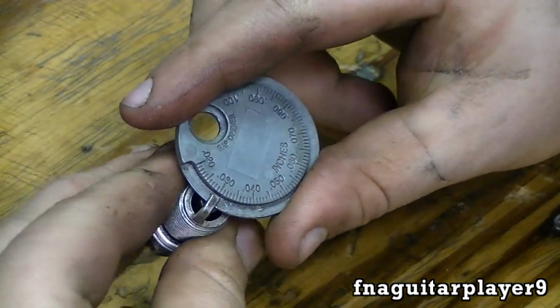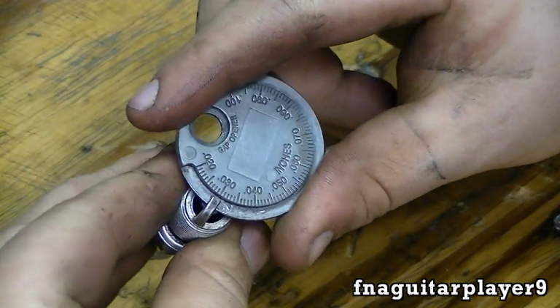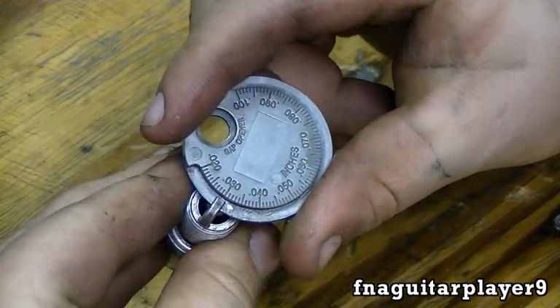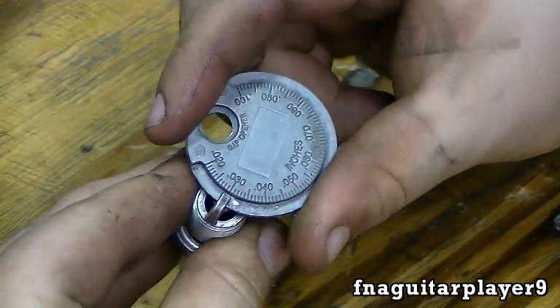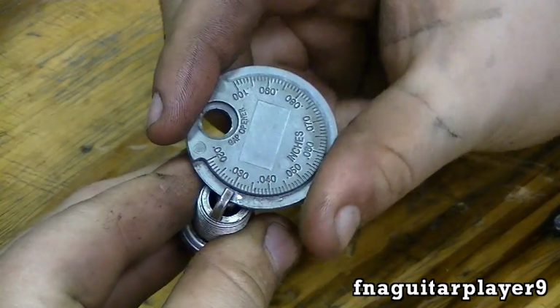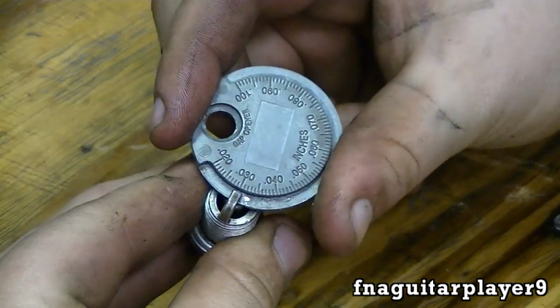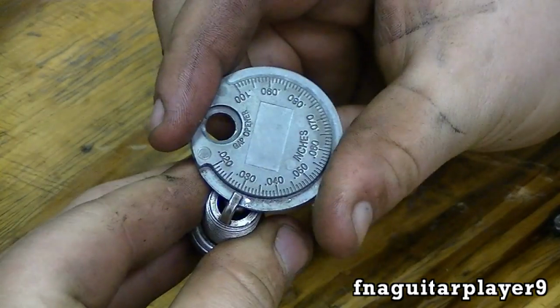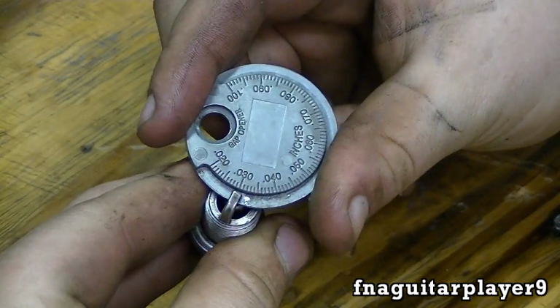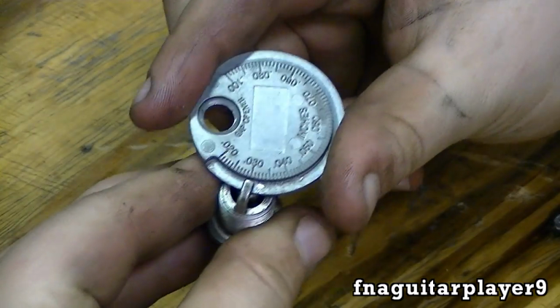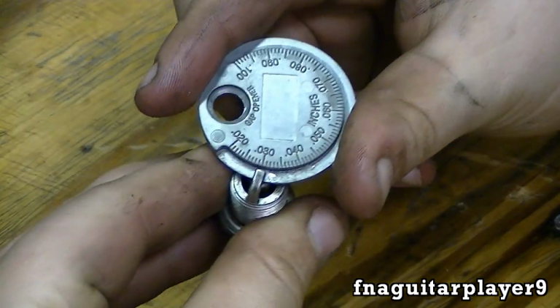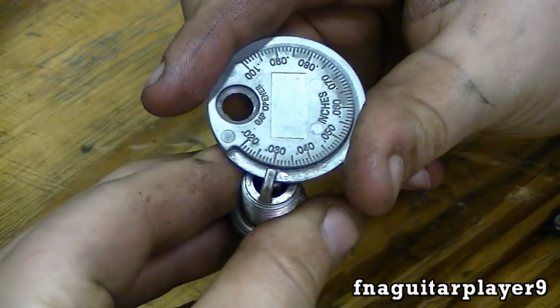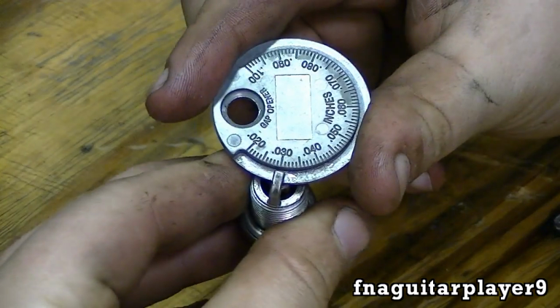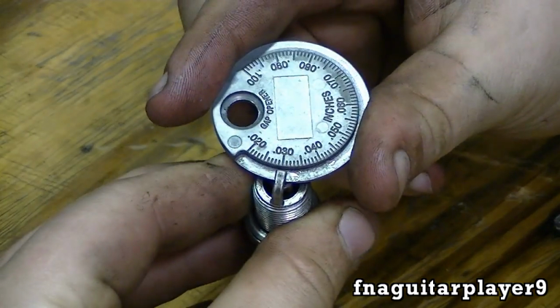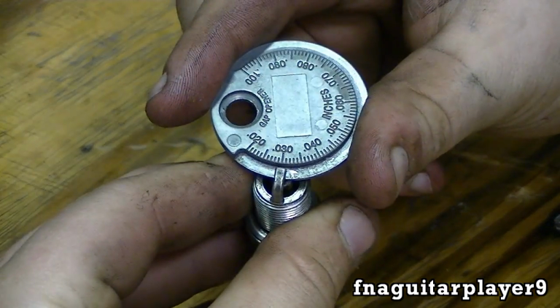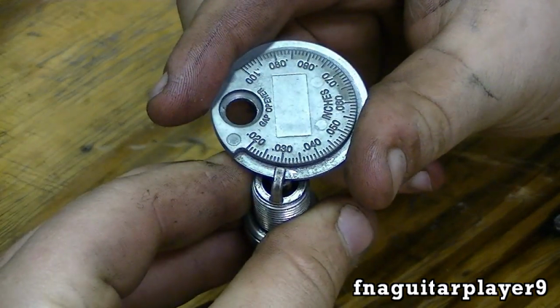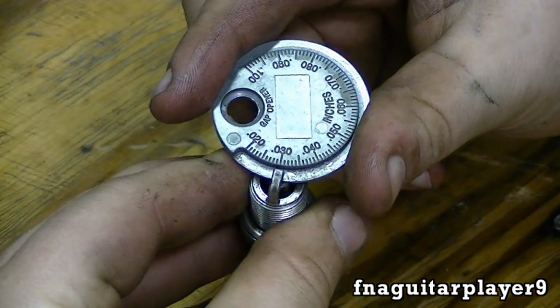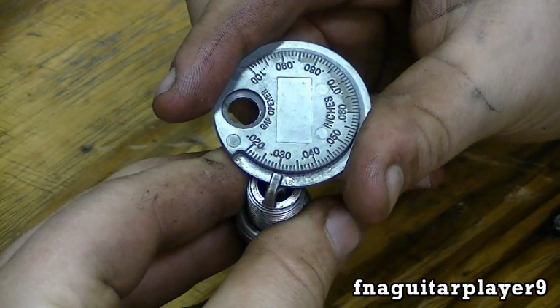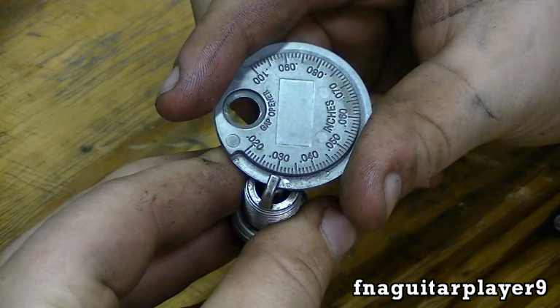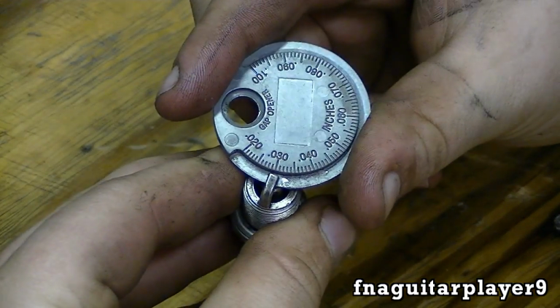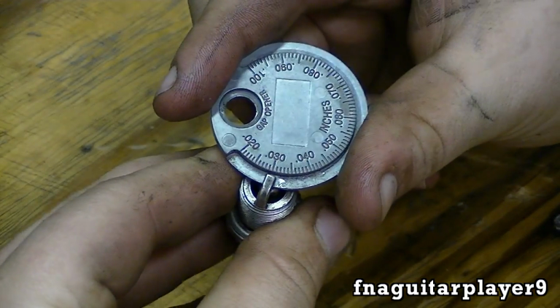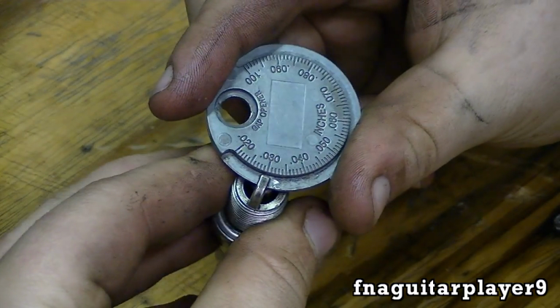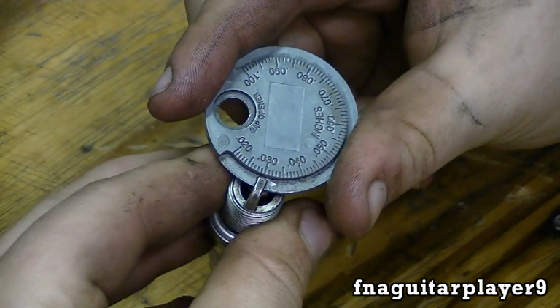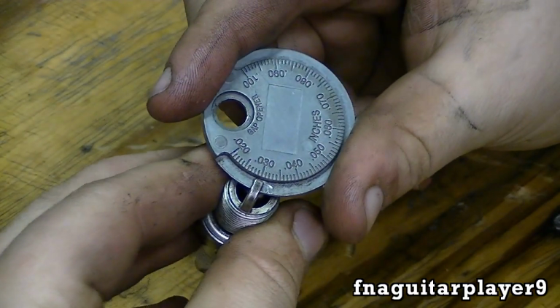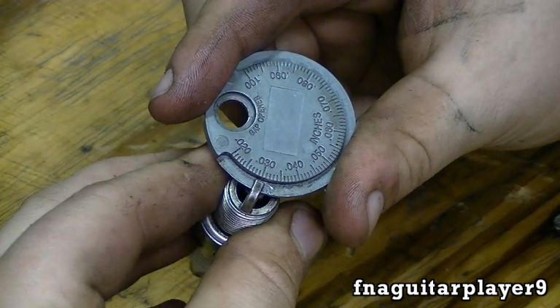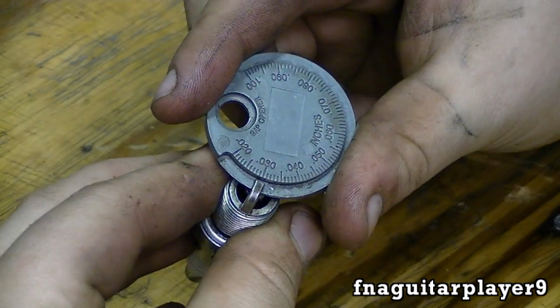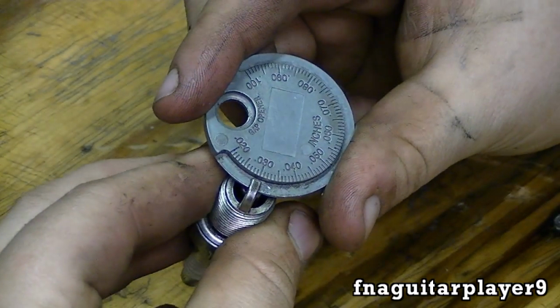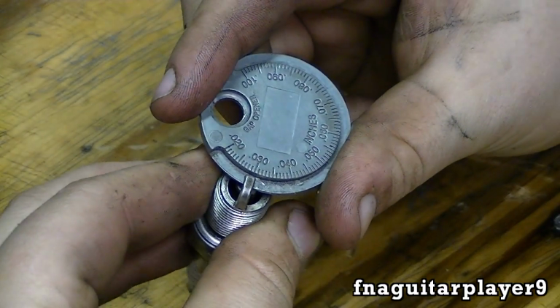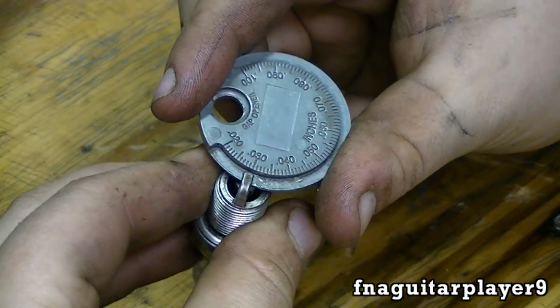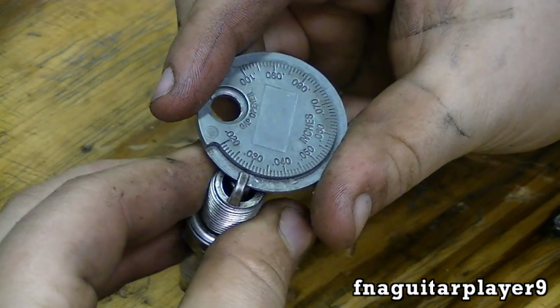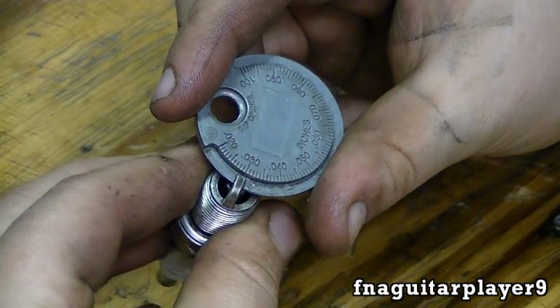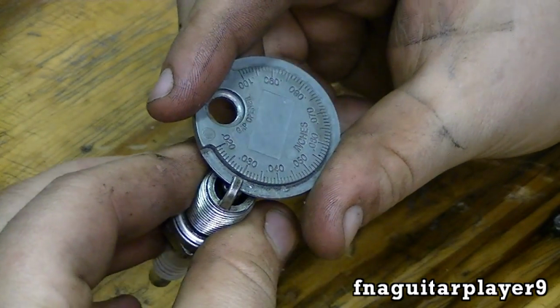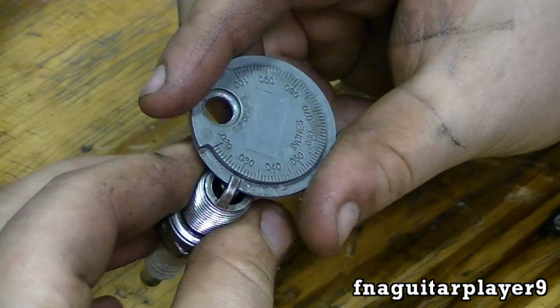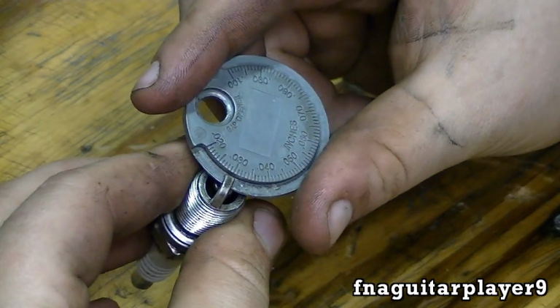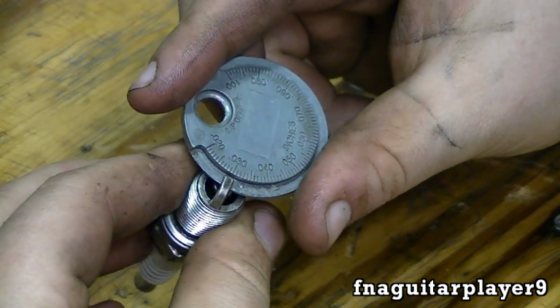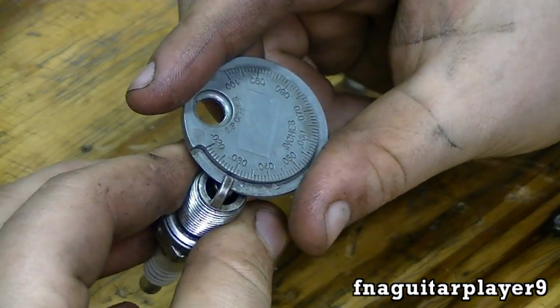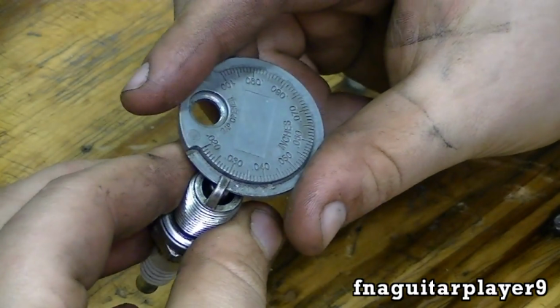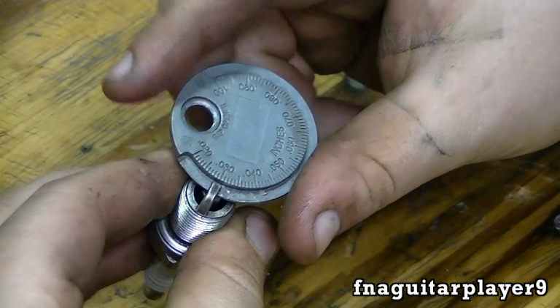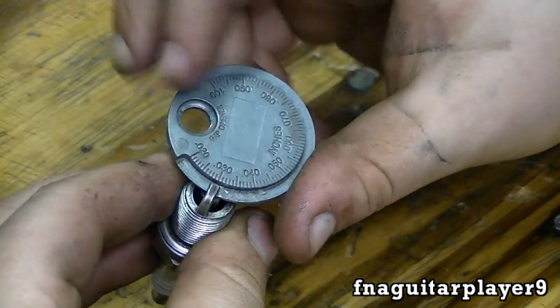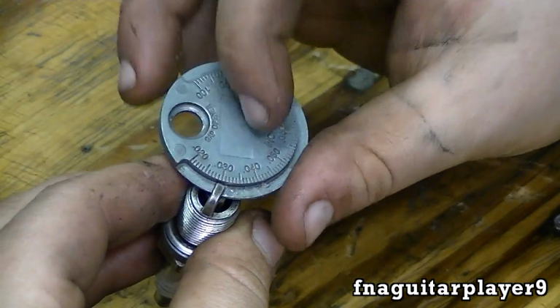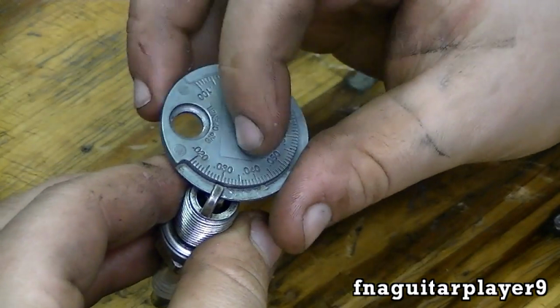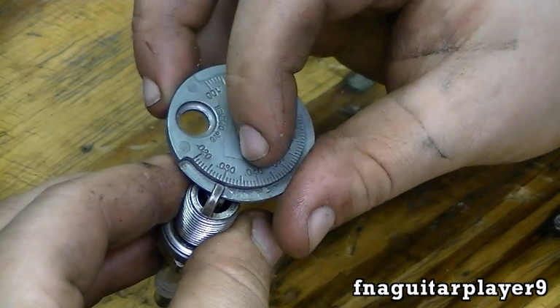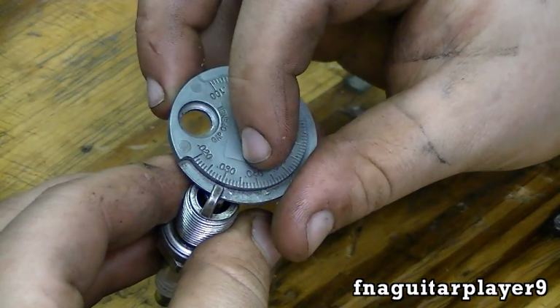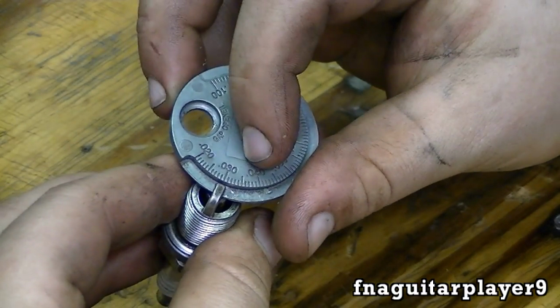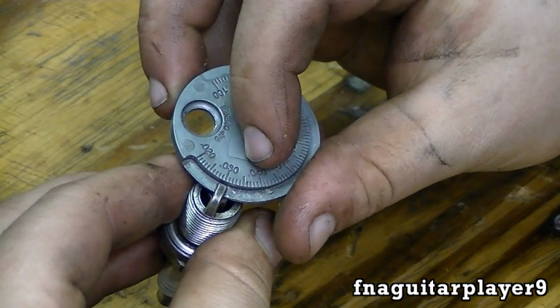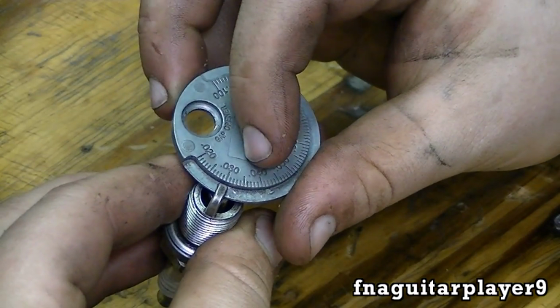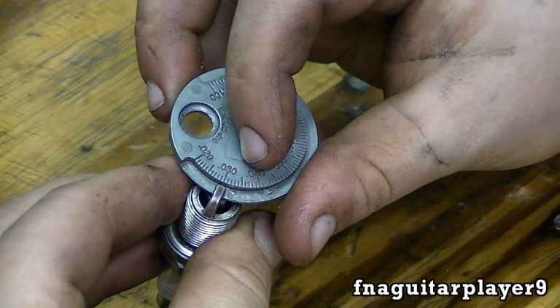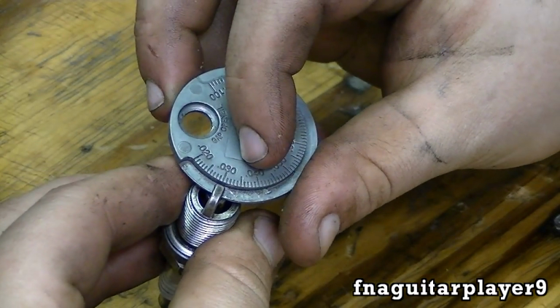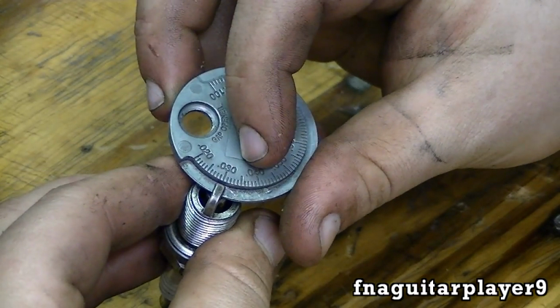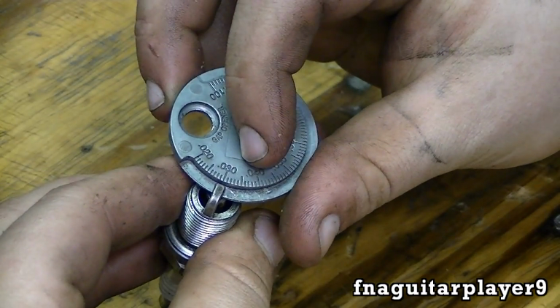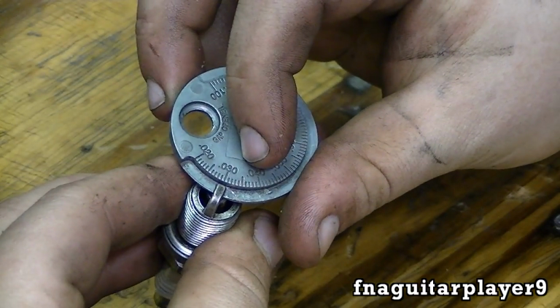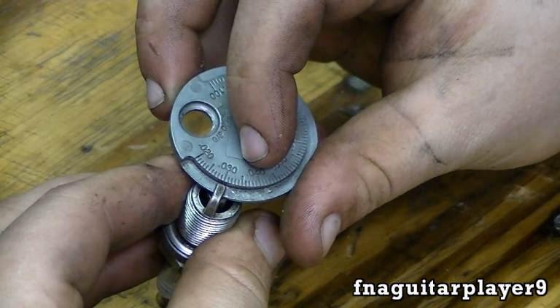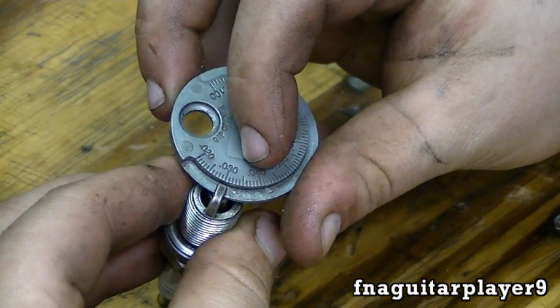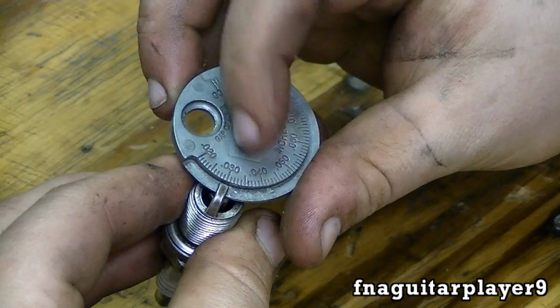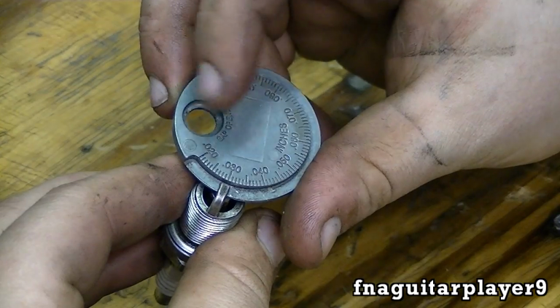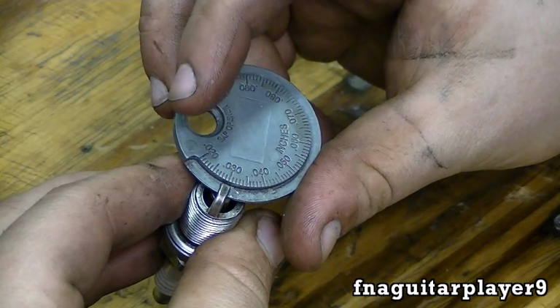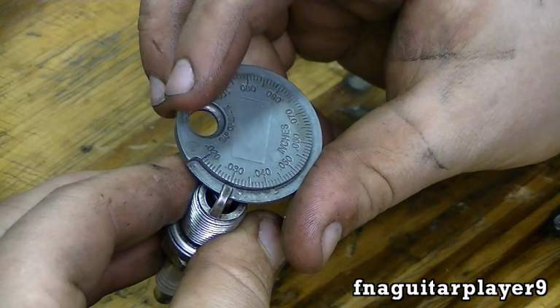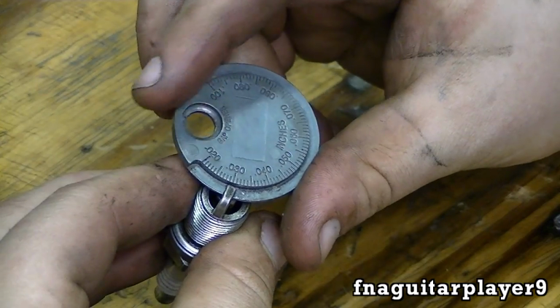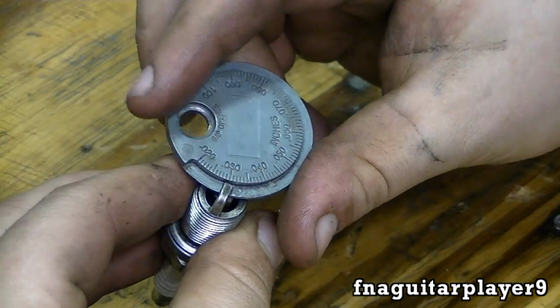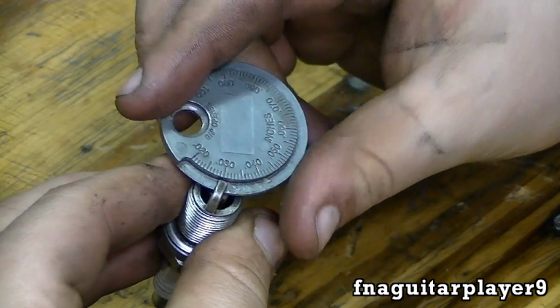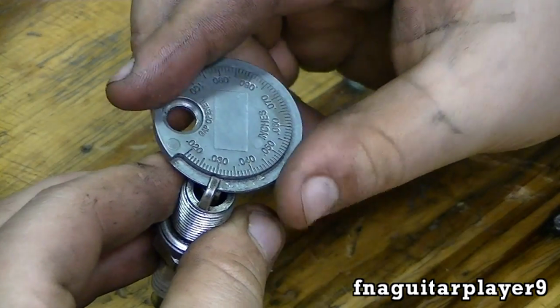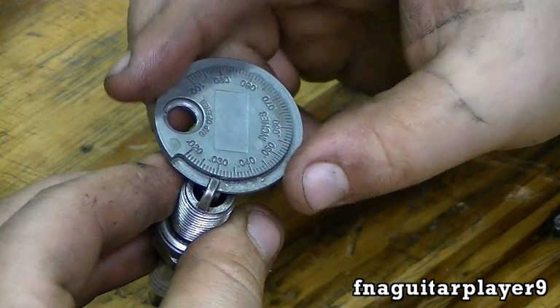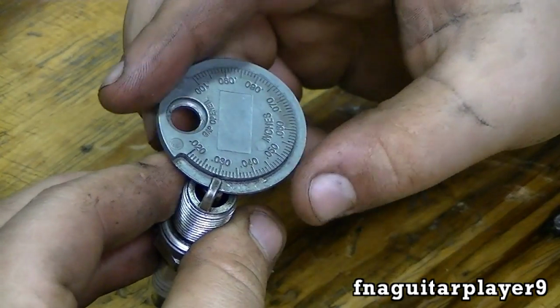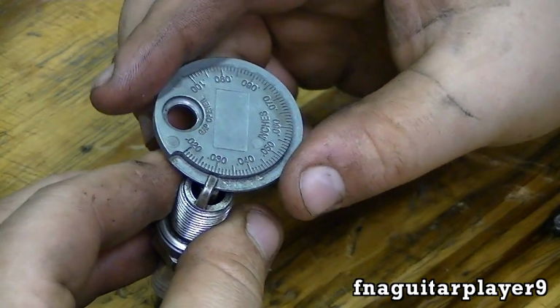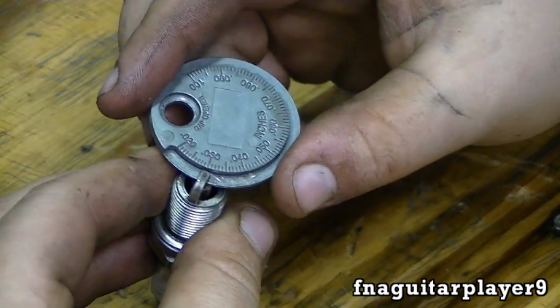Now I've got it set for right at 30 thousandths, so I need to open it up 5 thousandths to get it to 35.